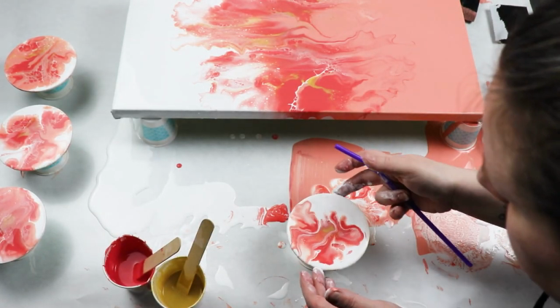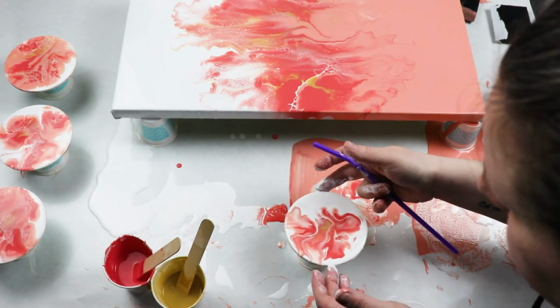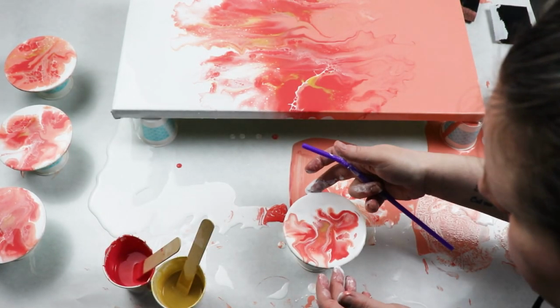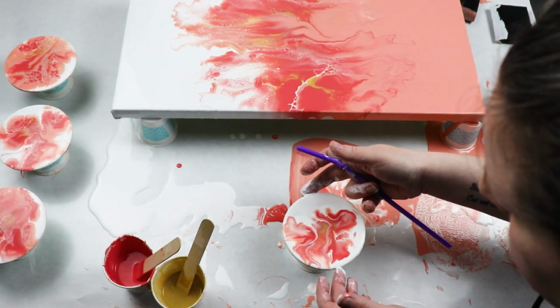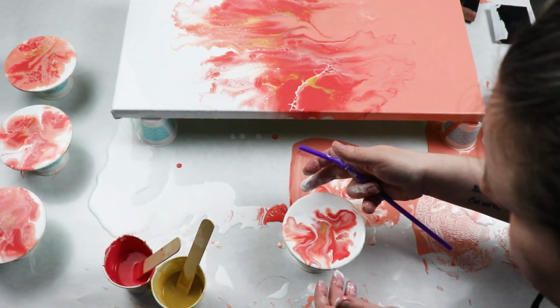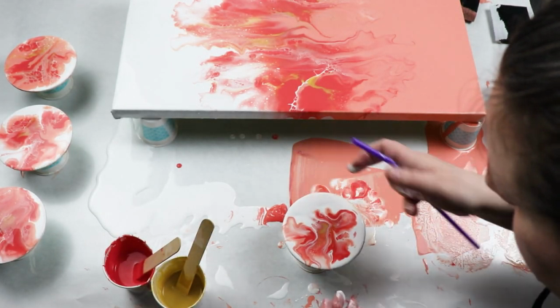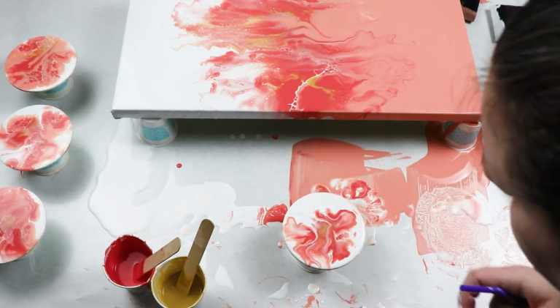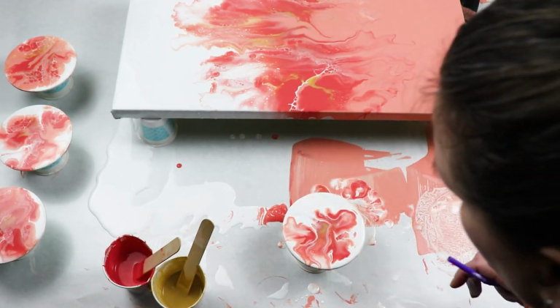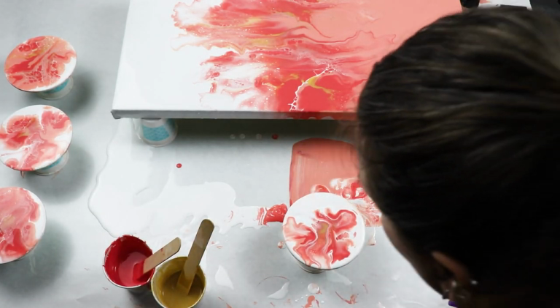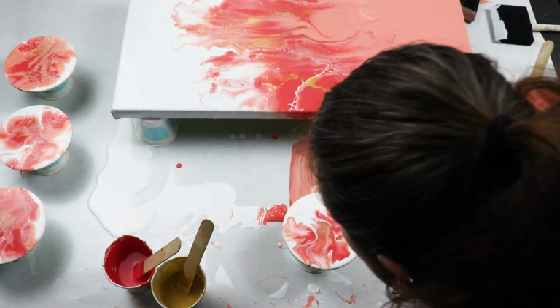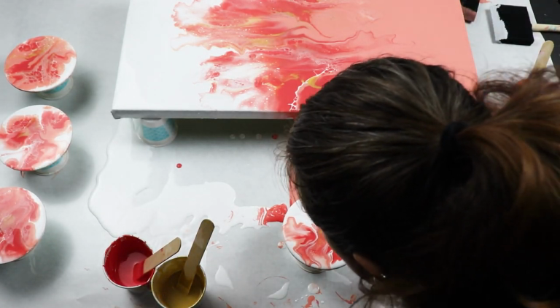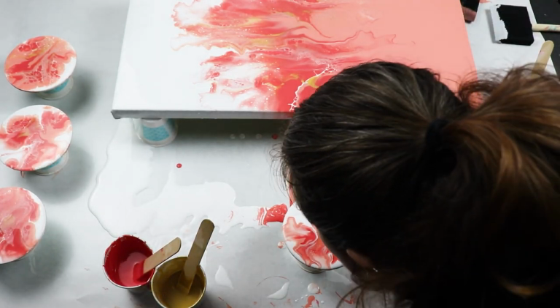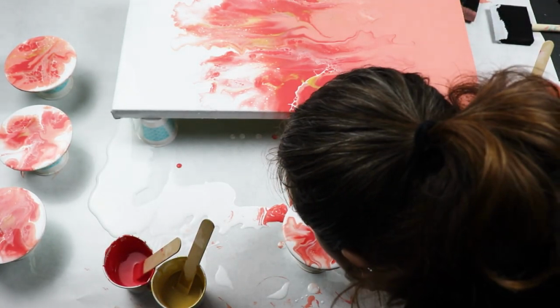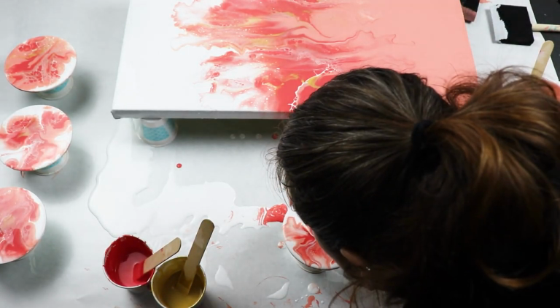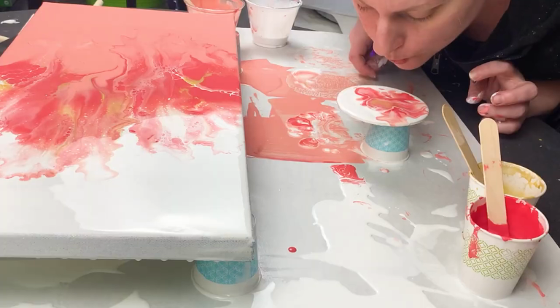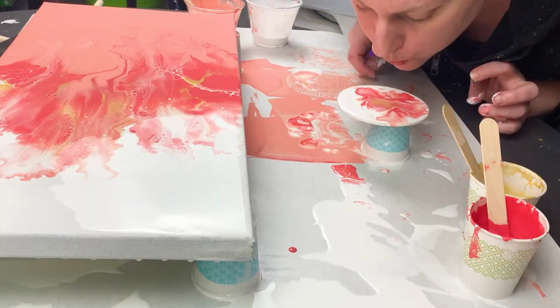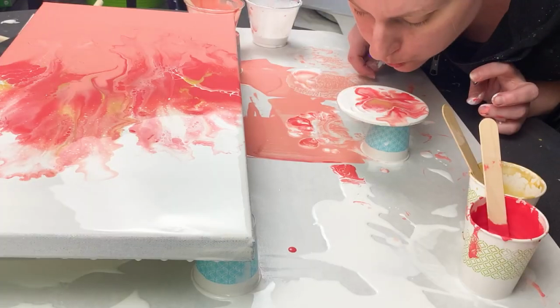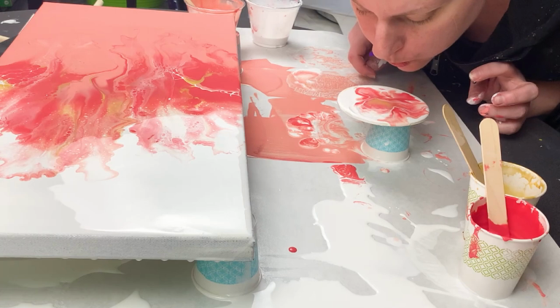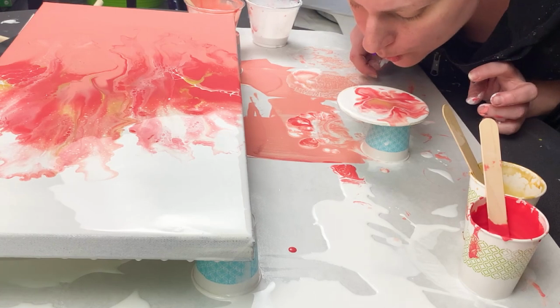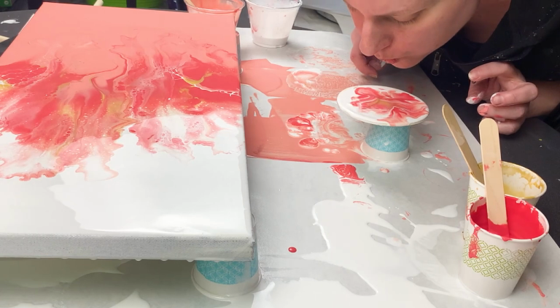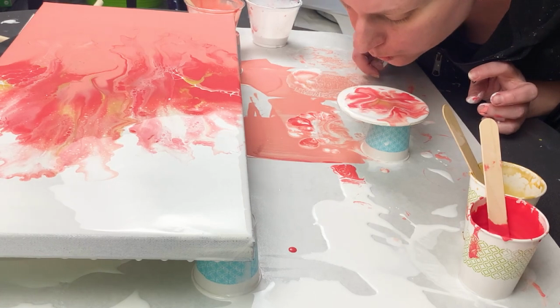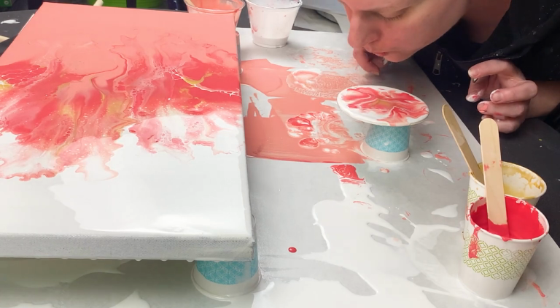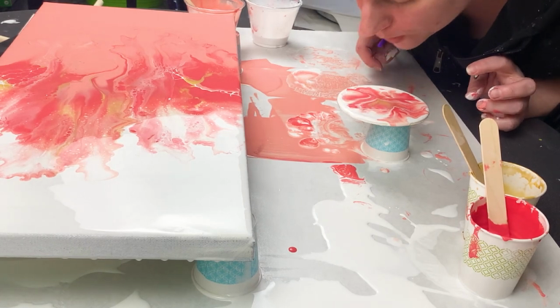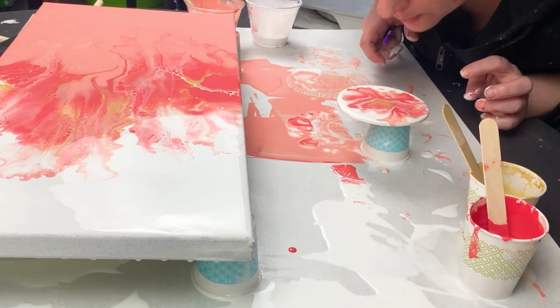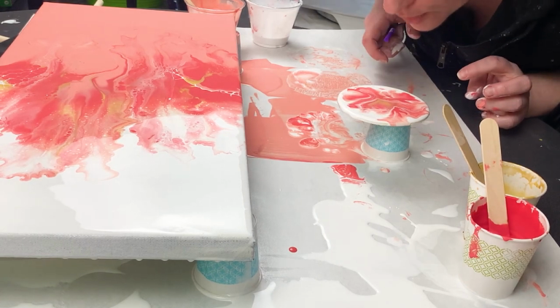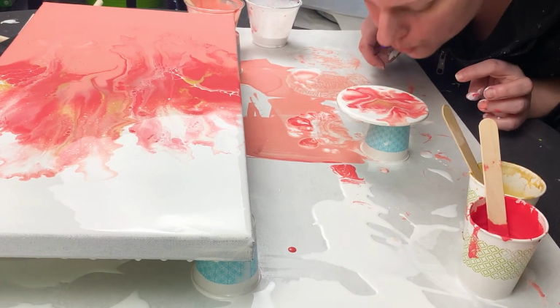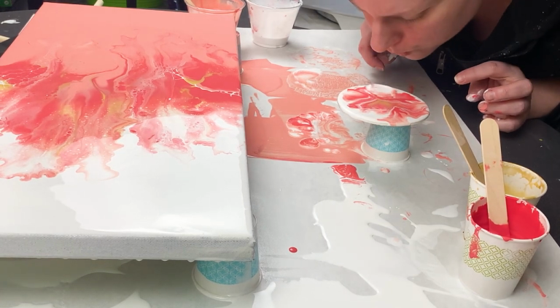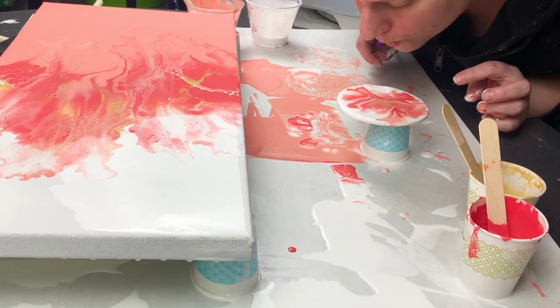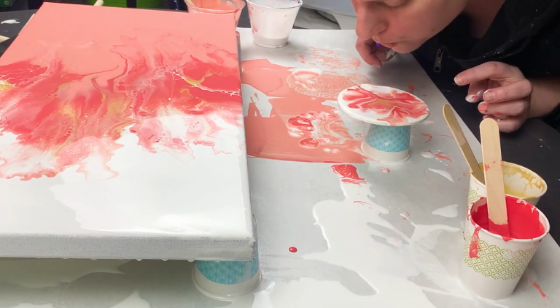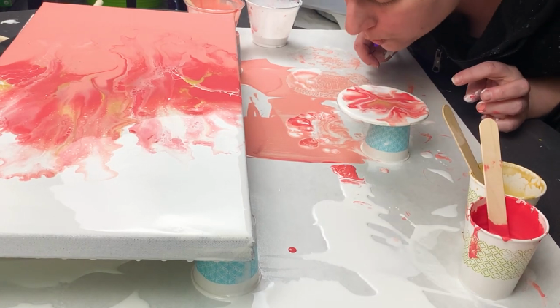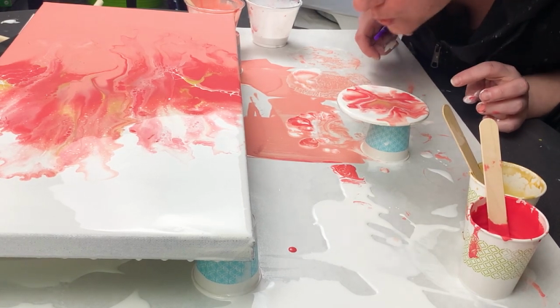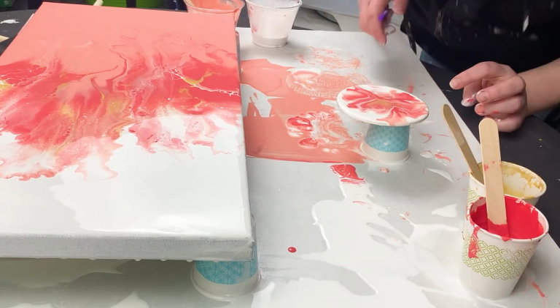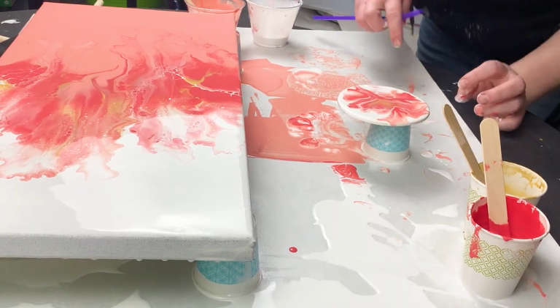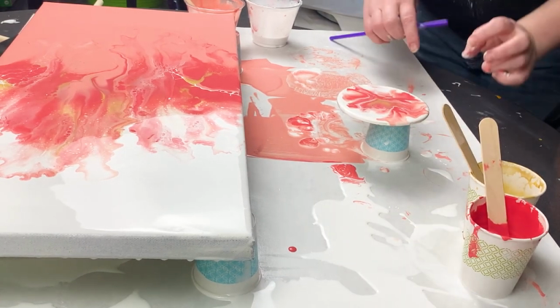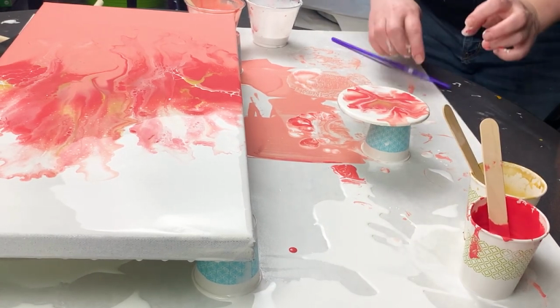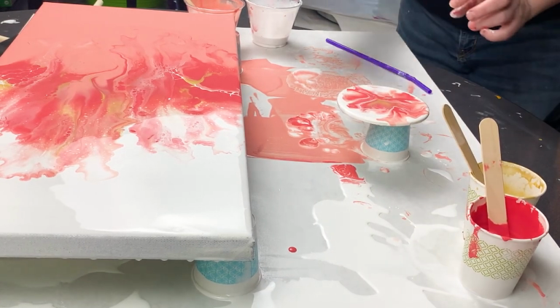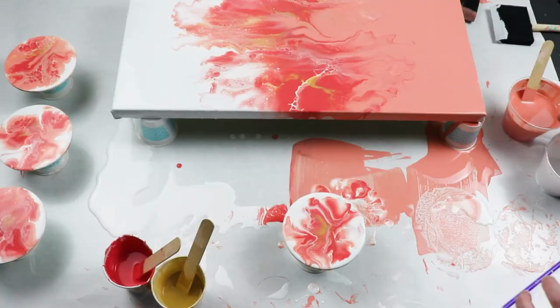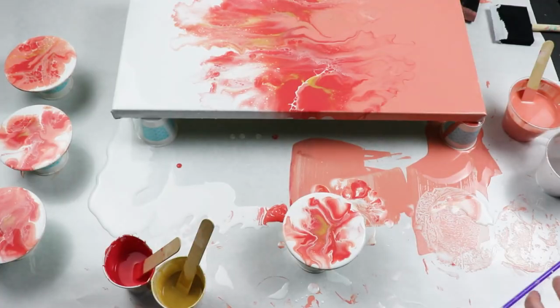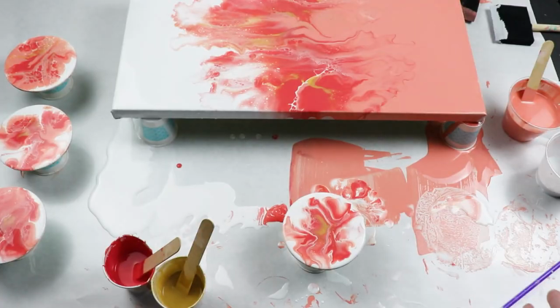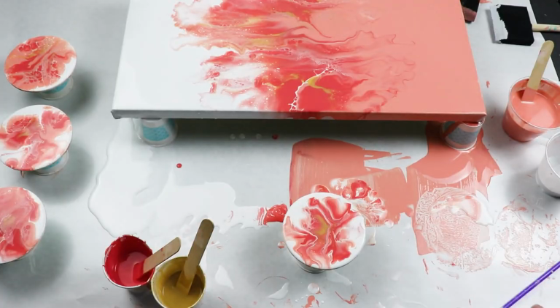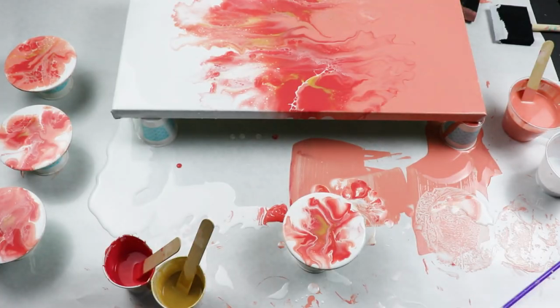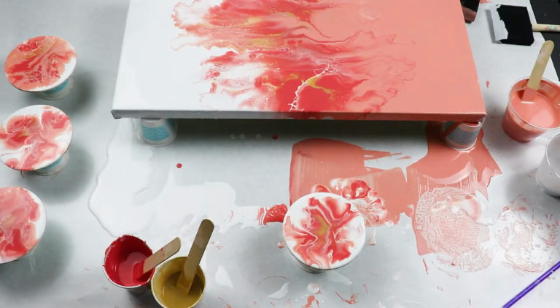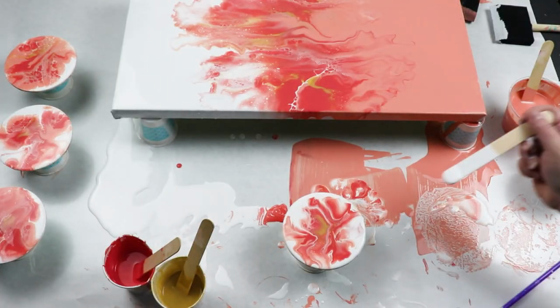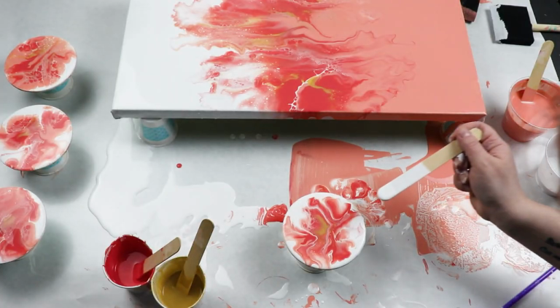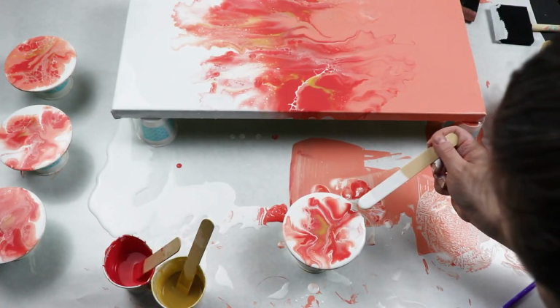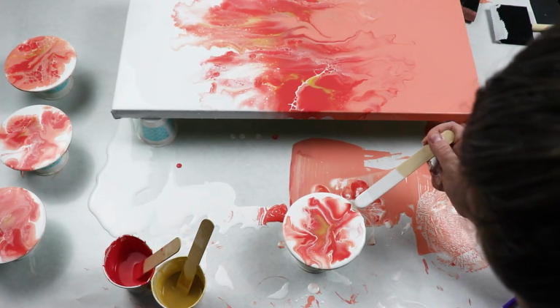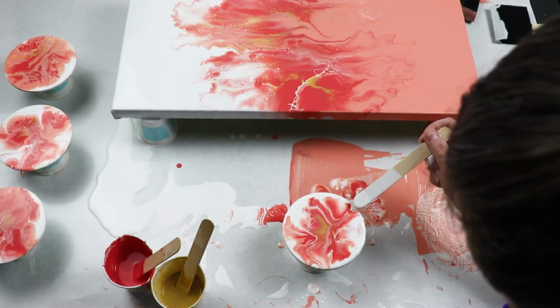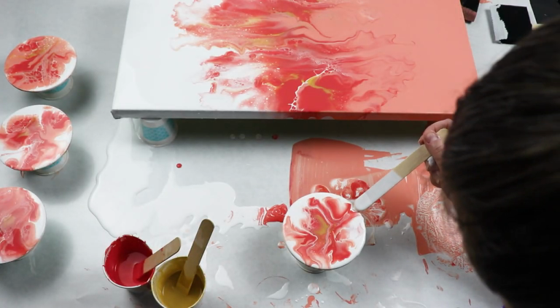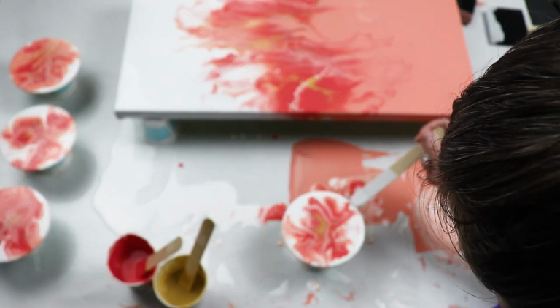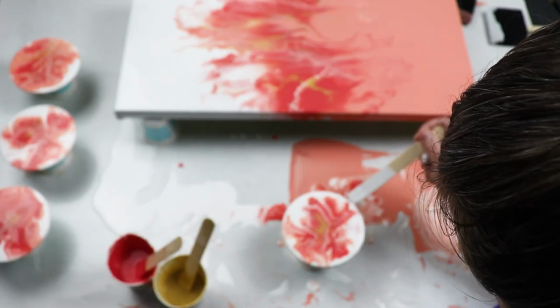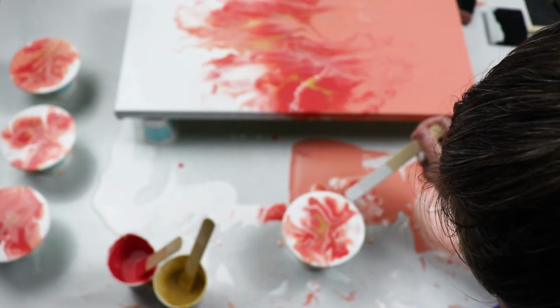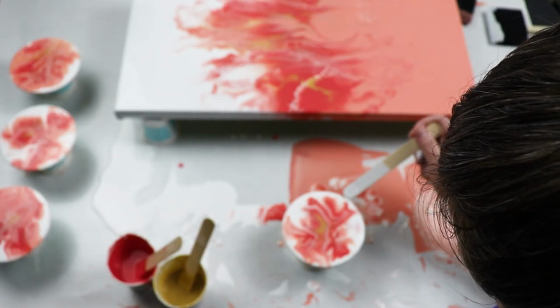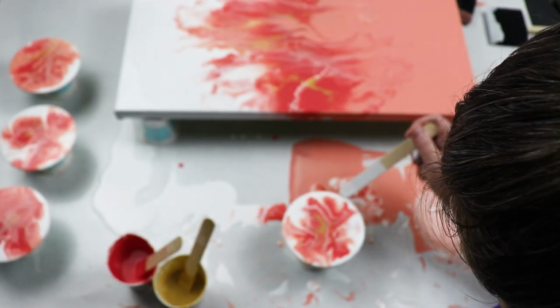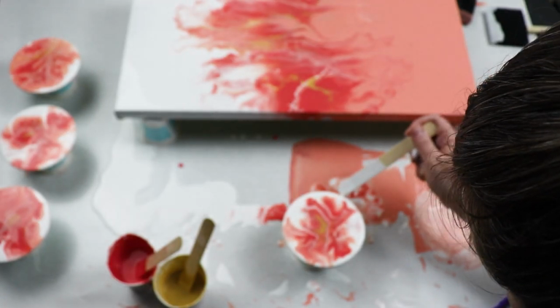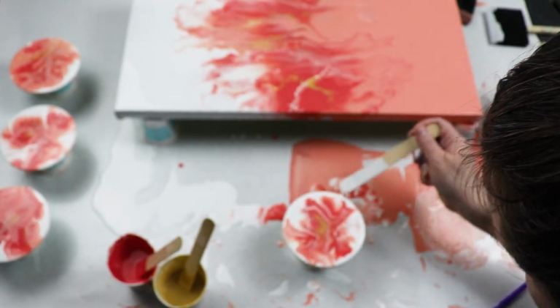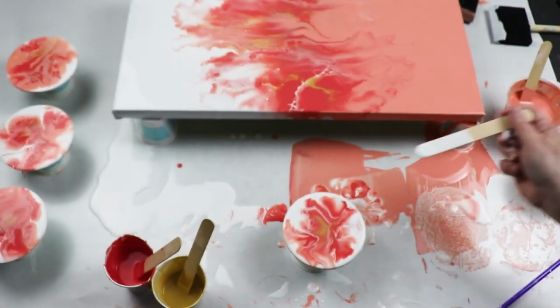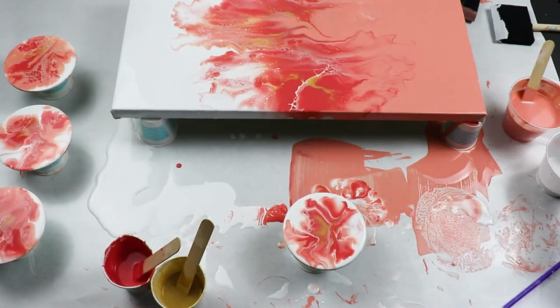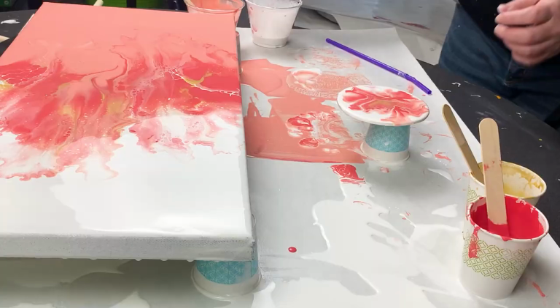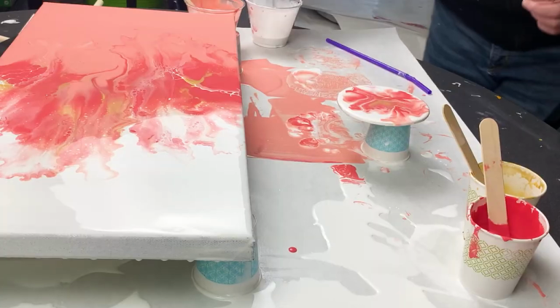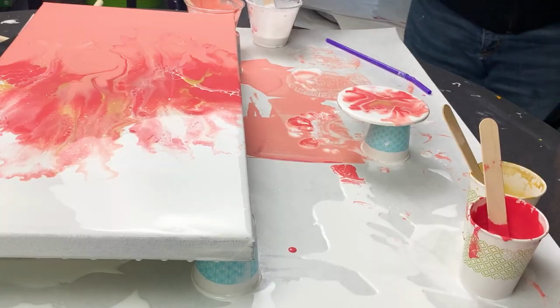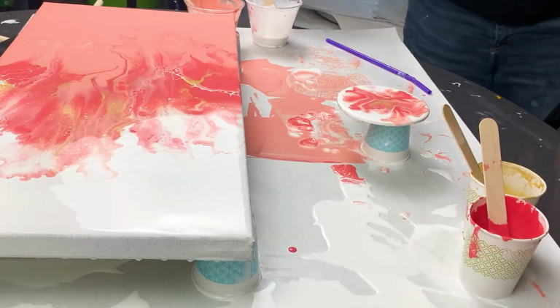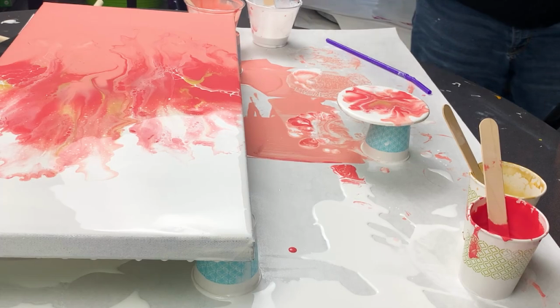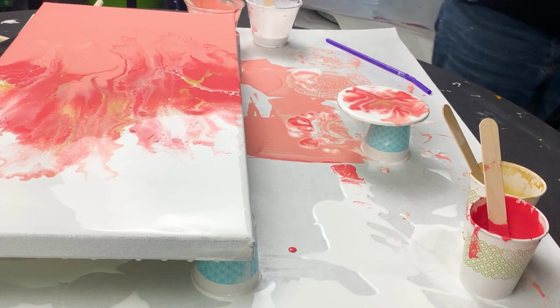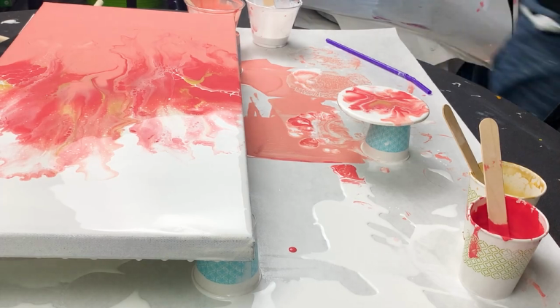I think with some resin, they will look great all finished.